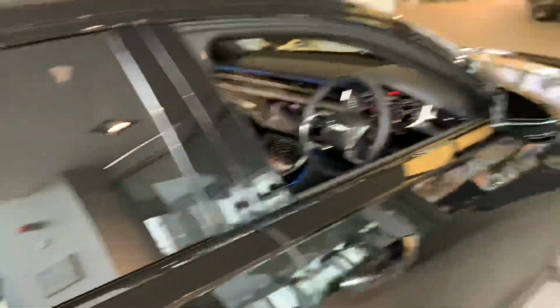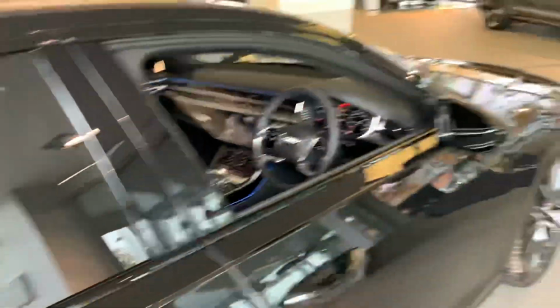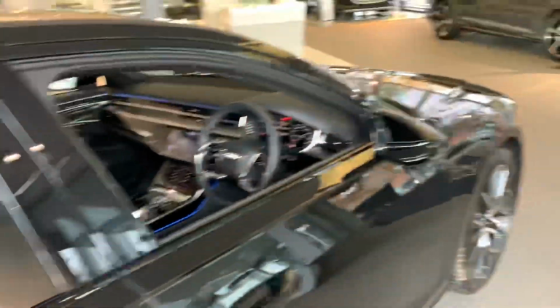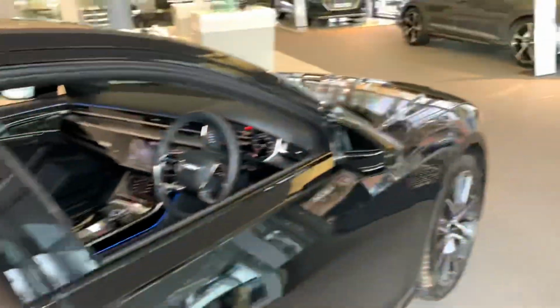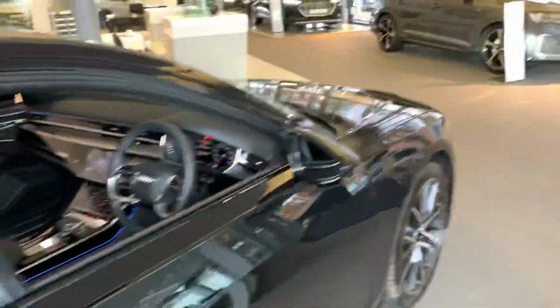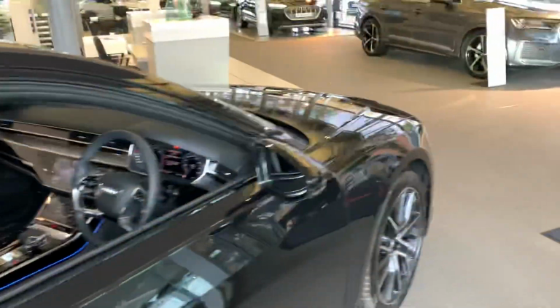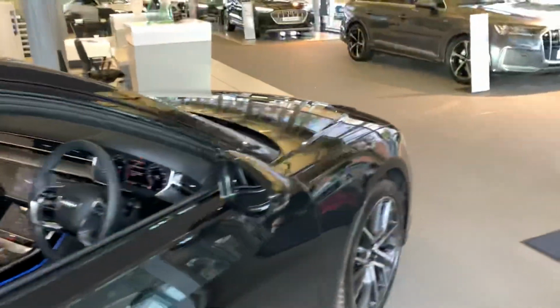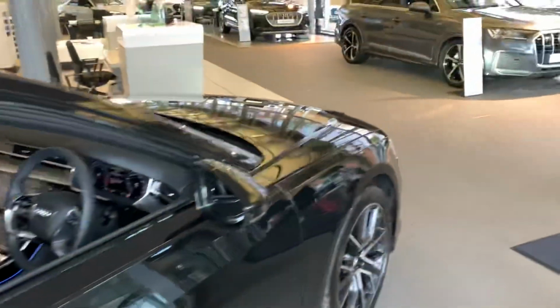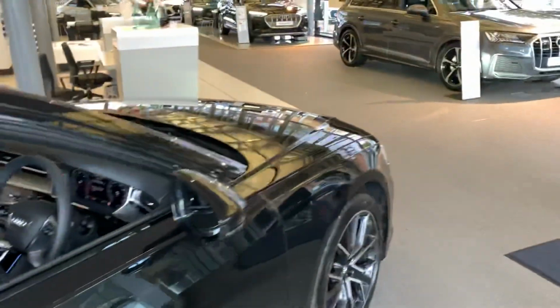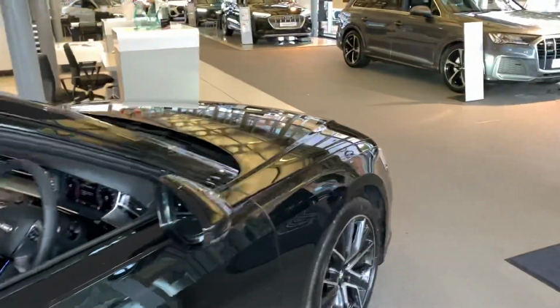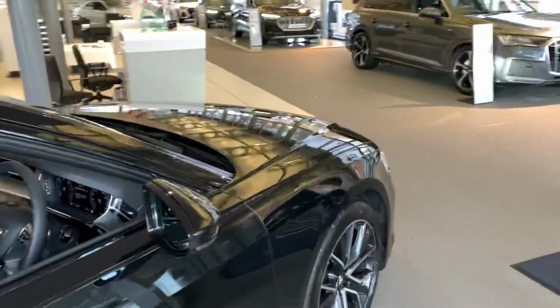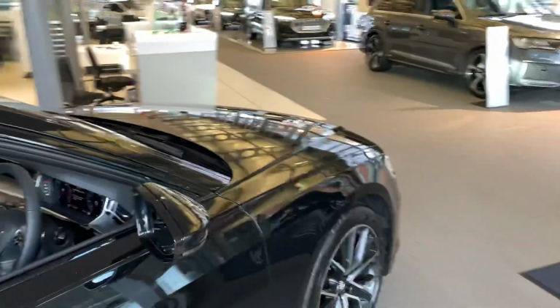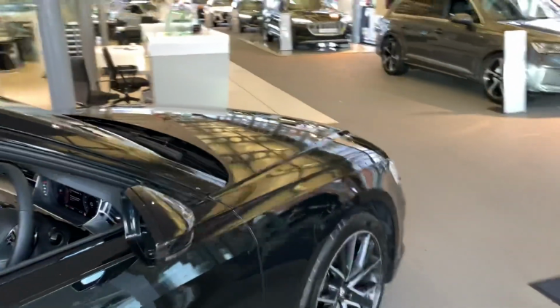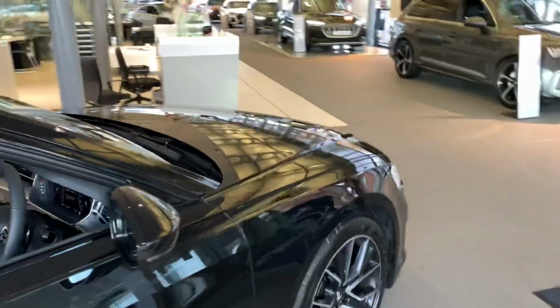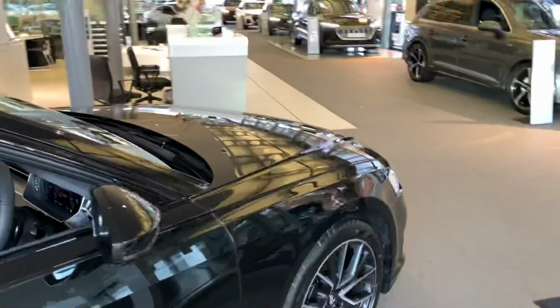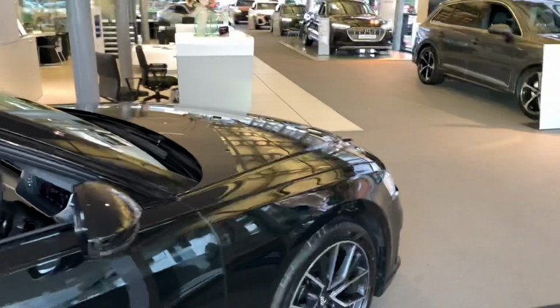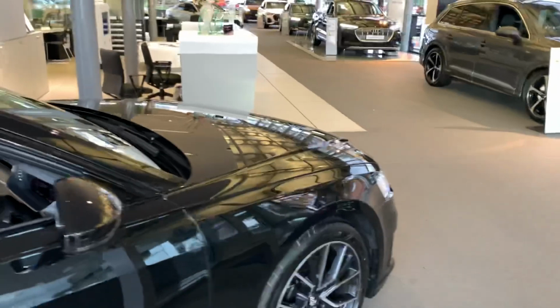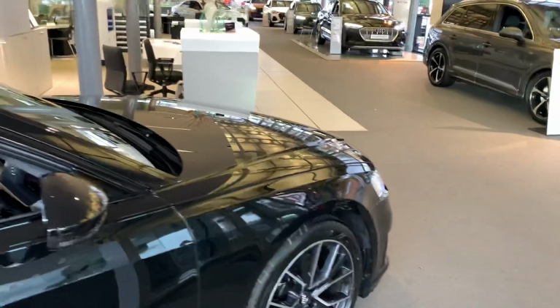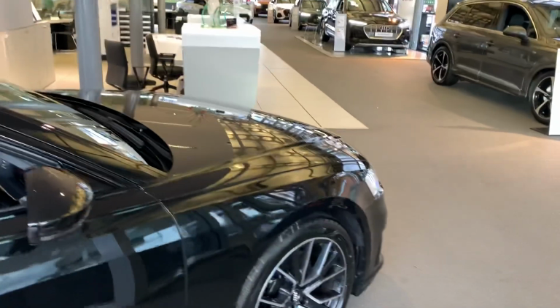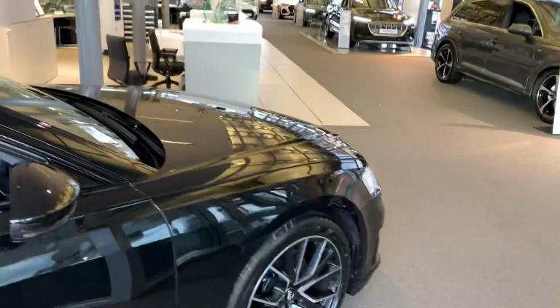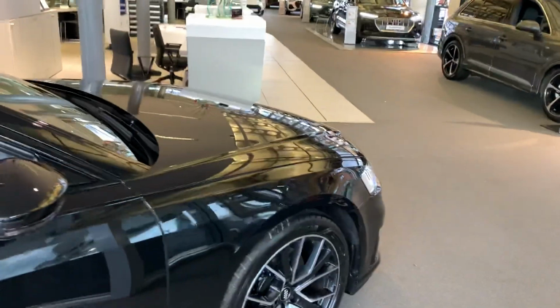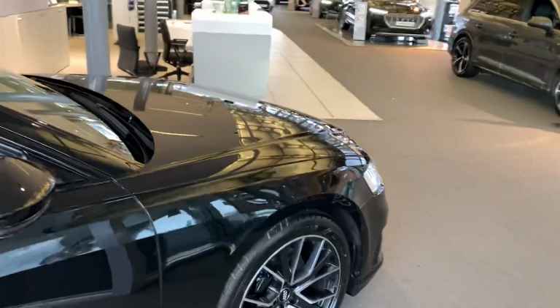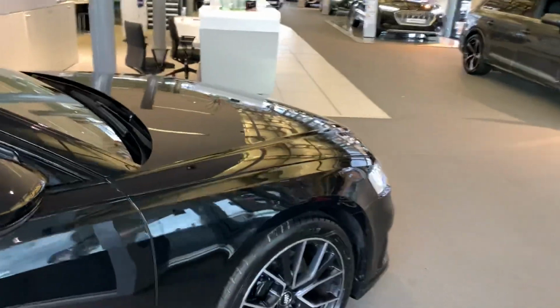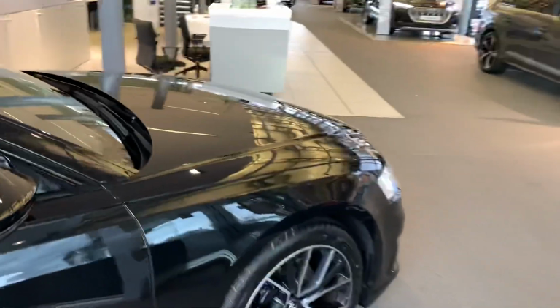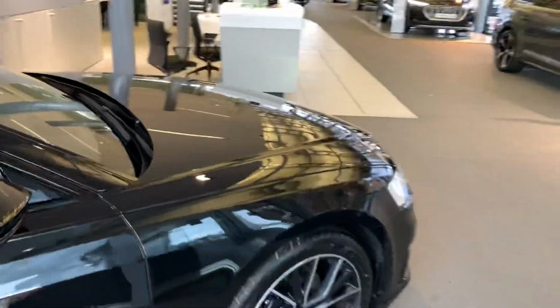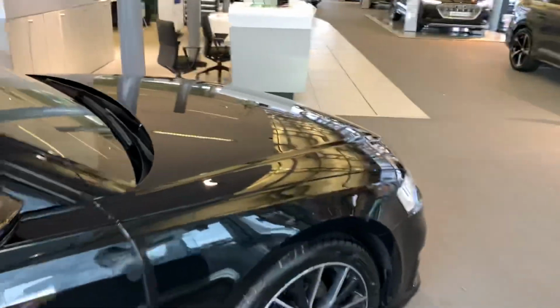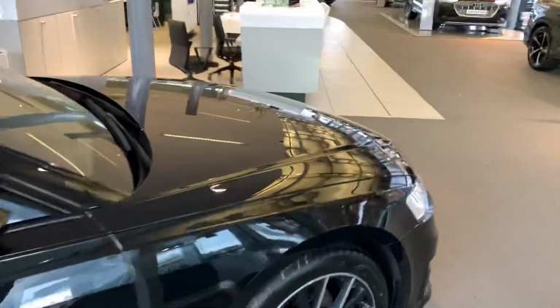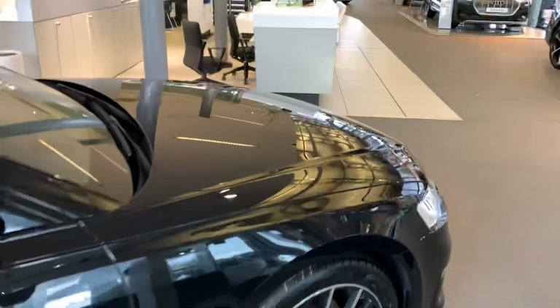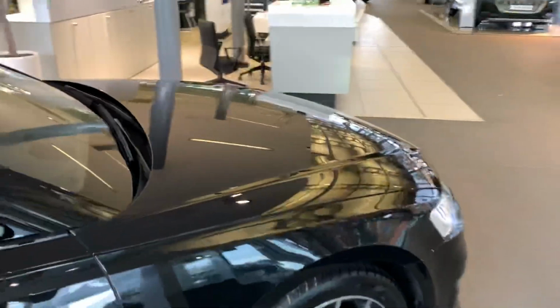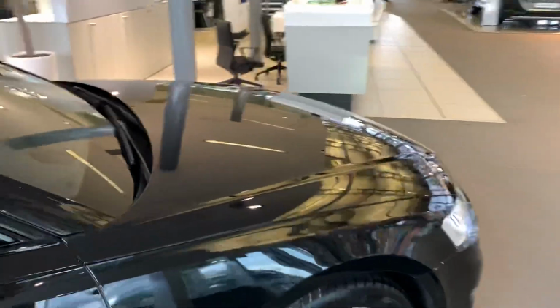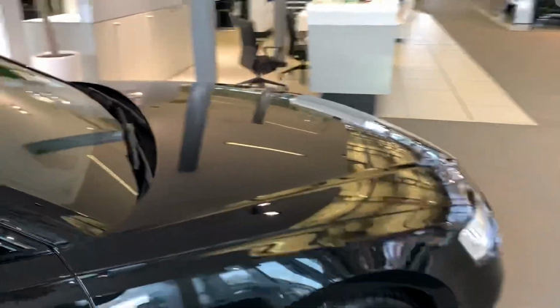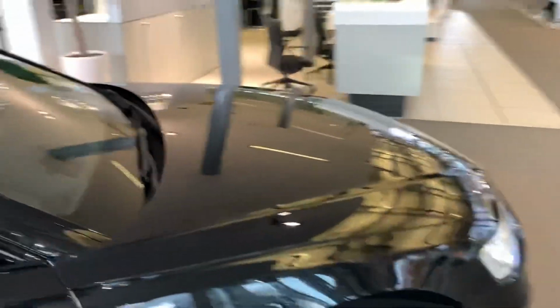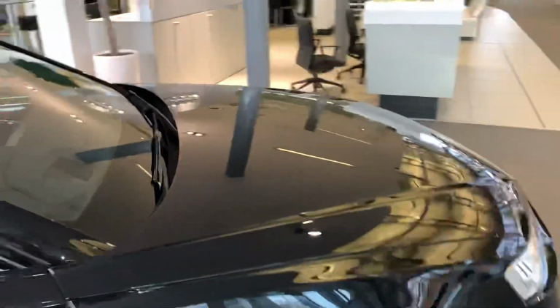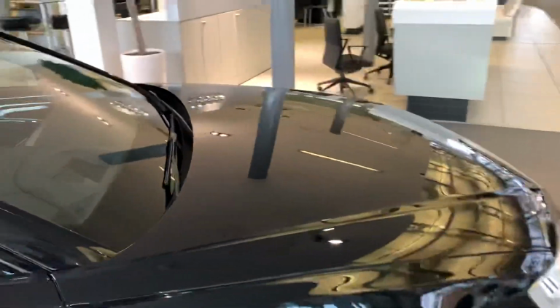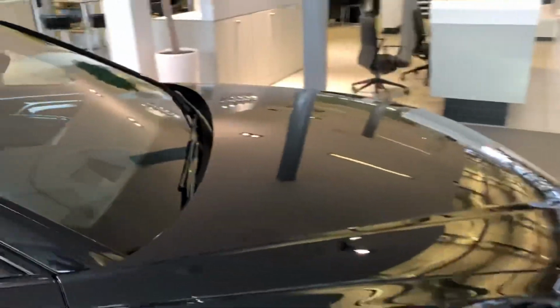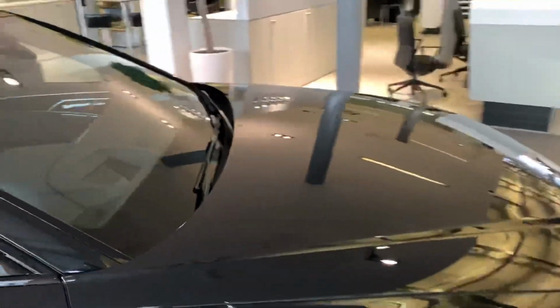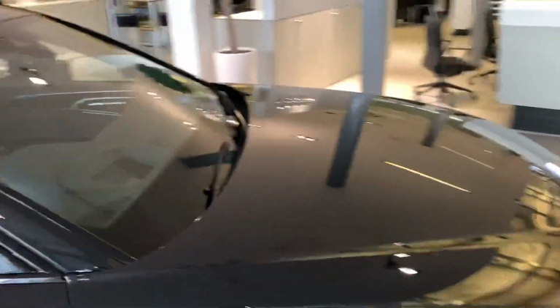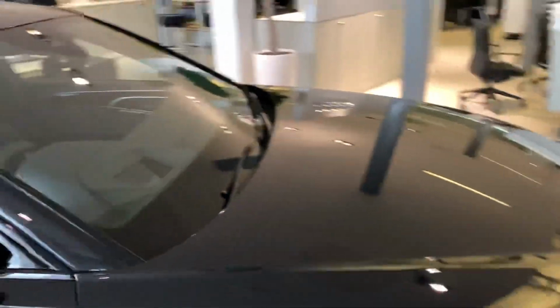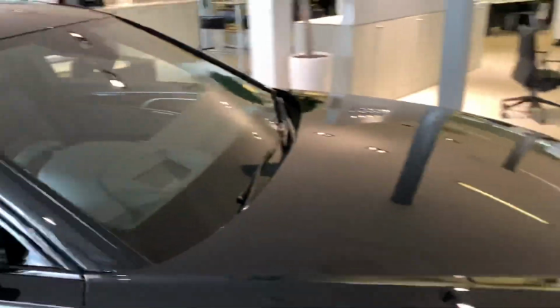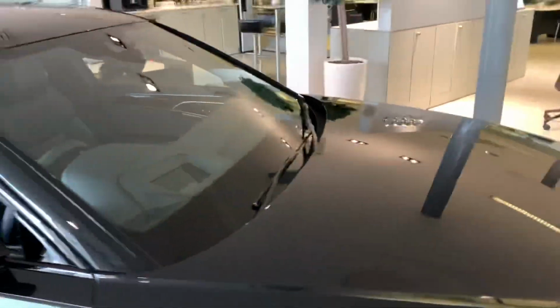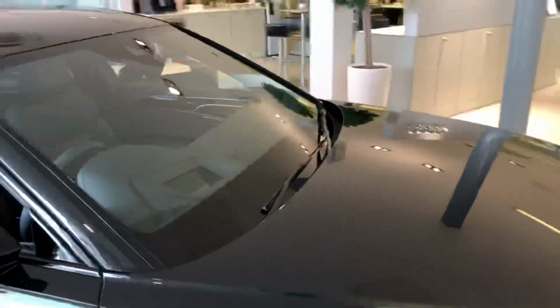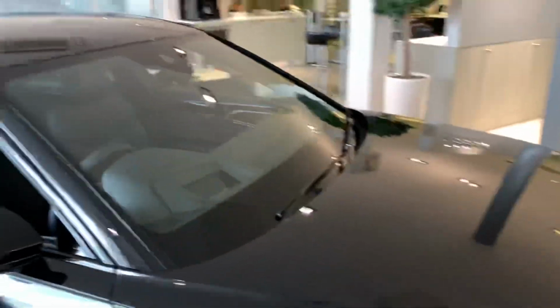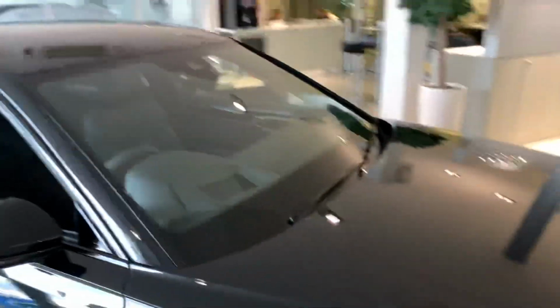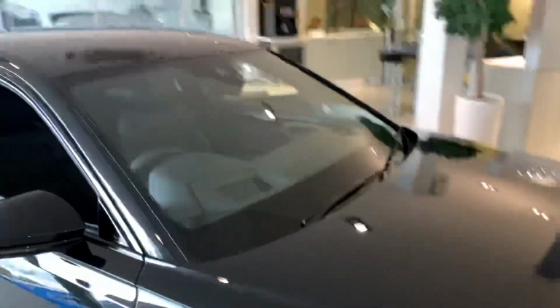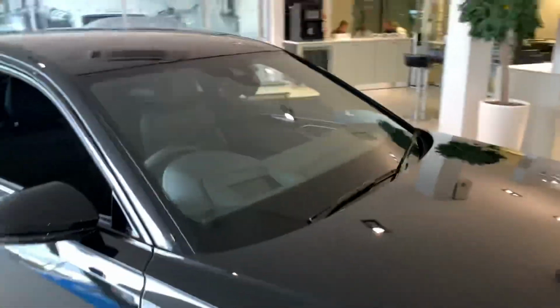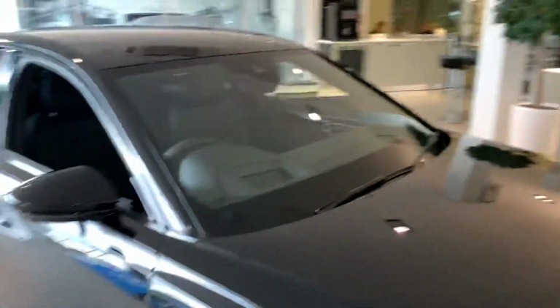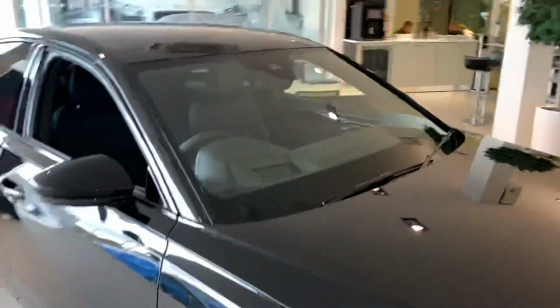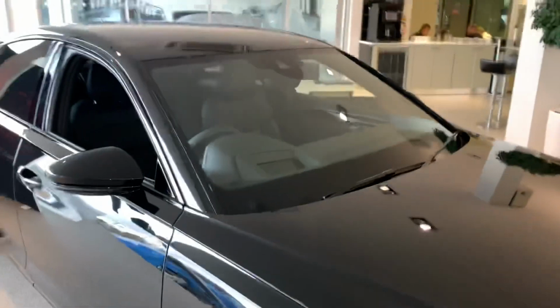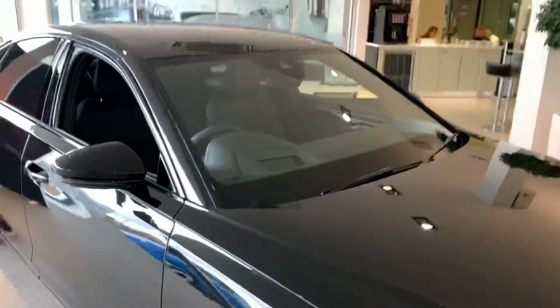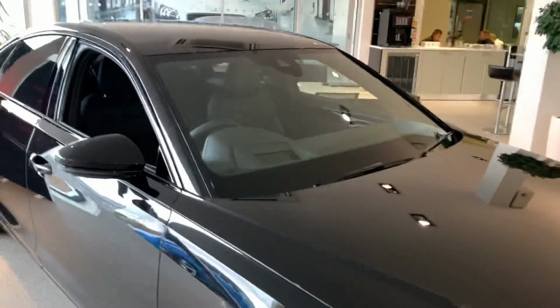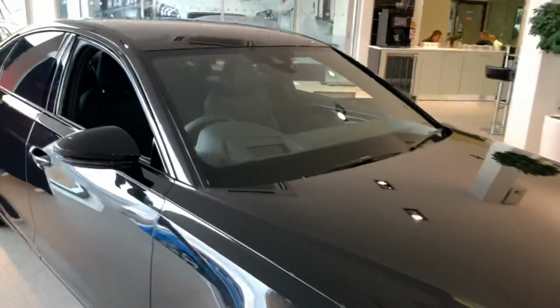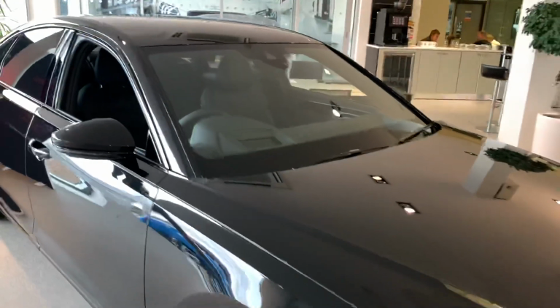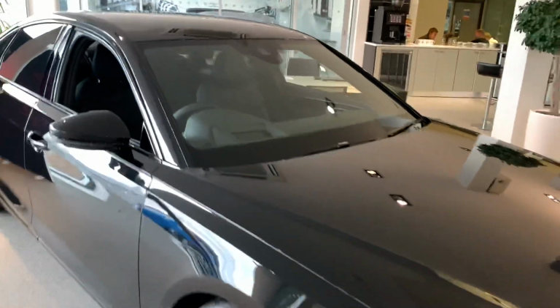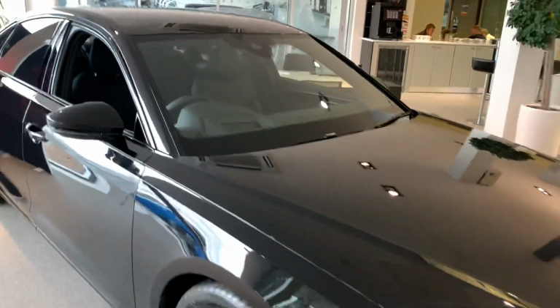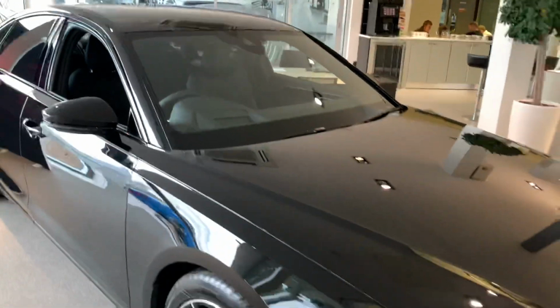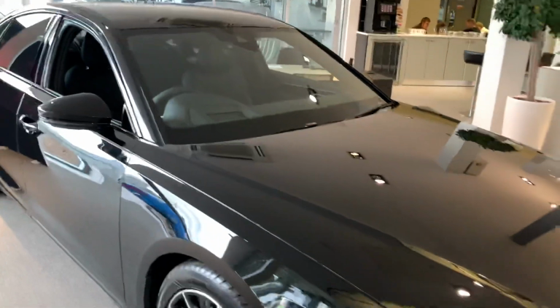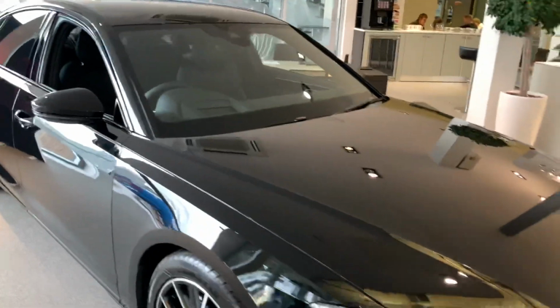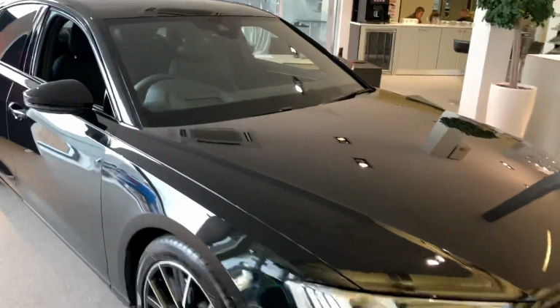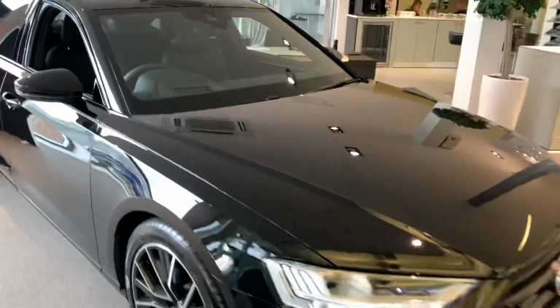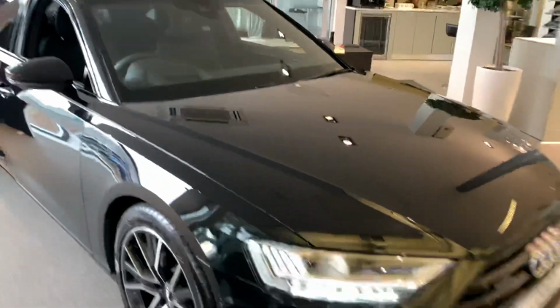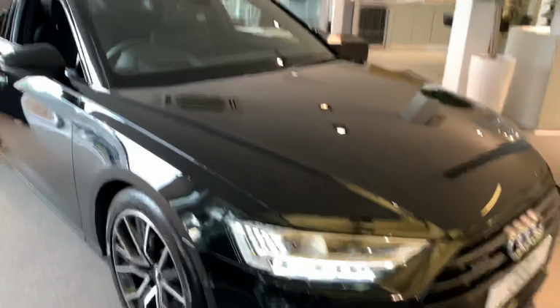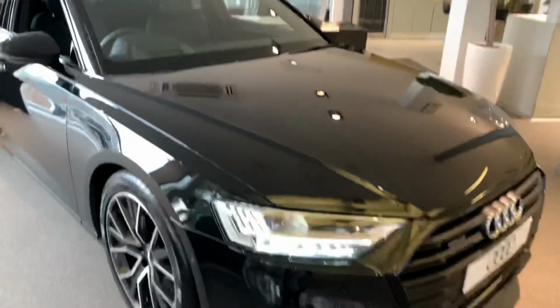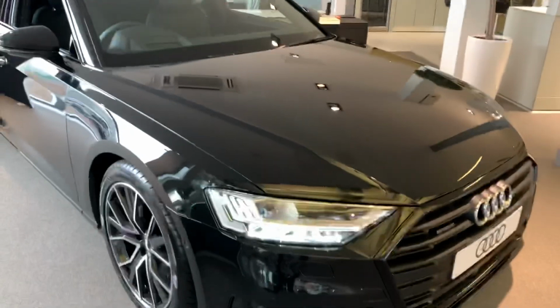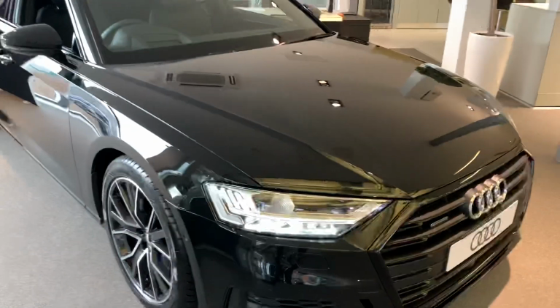If you'd like any more information on this car please feel free to go to Stafford Audi or give us a call at 0785 250 444.